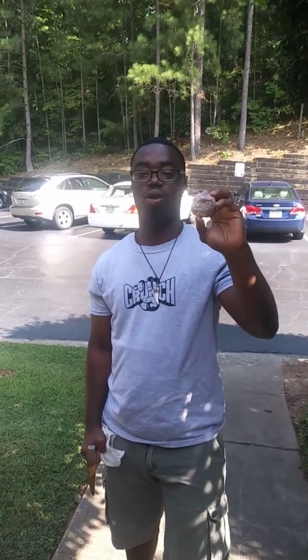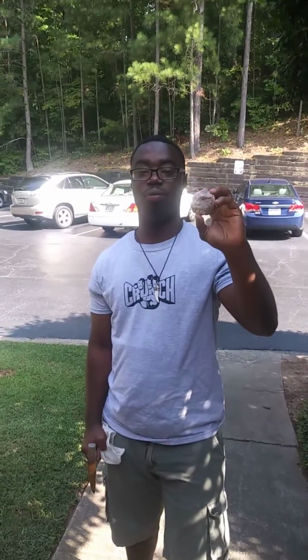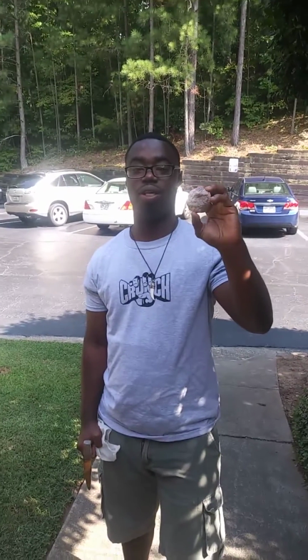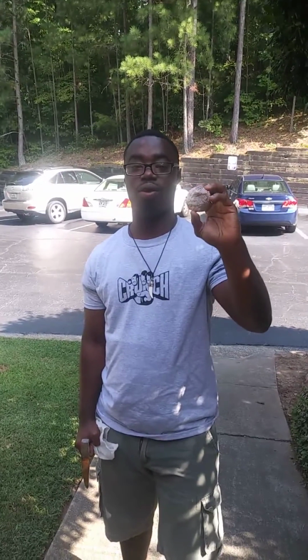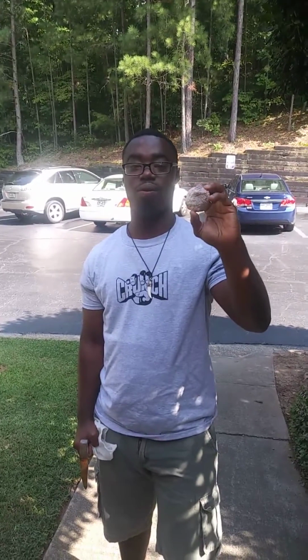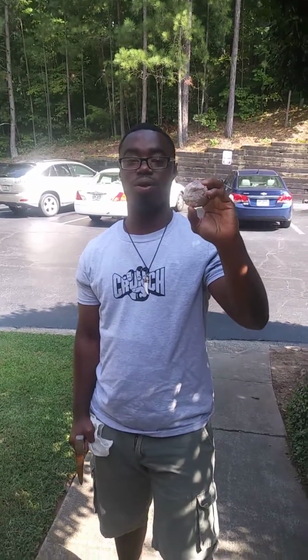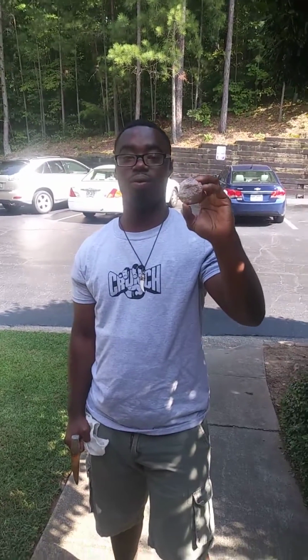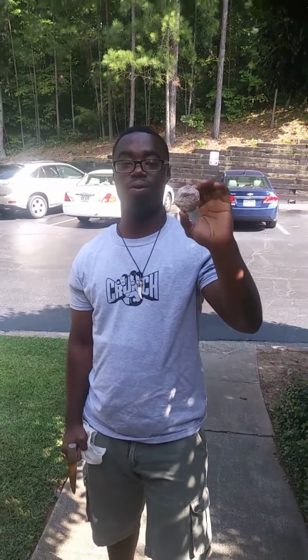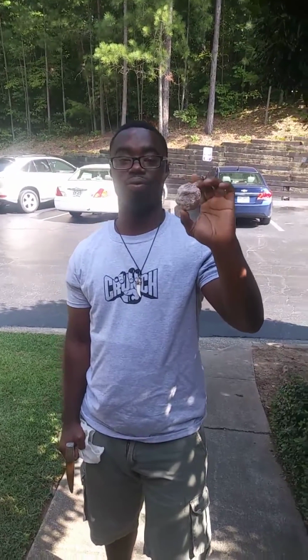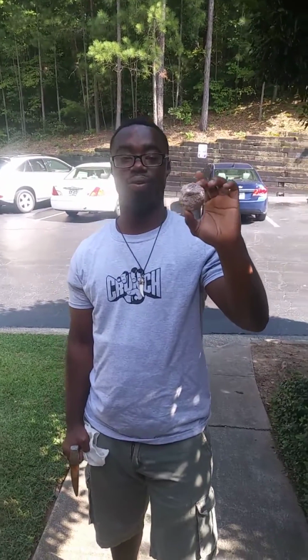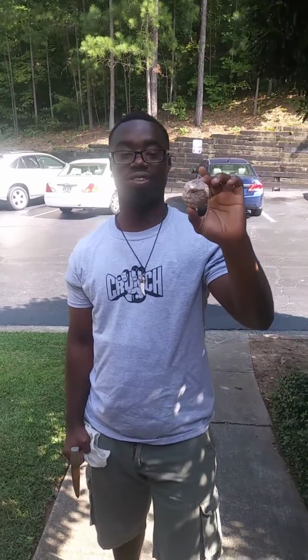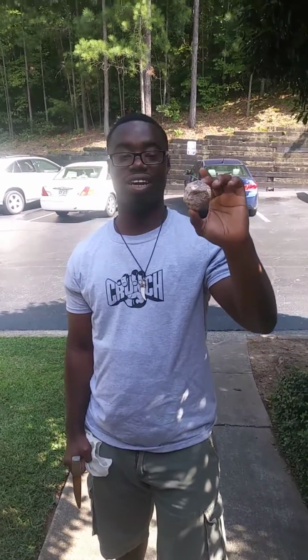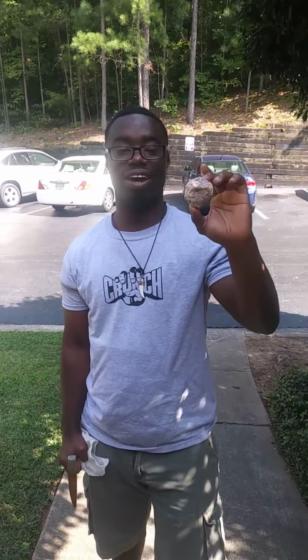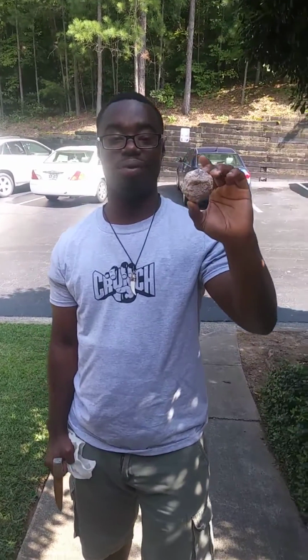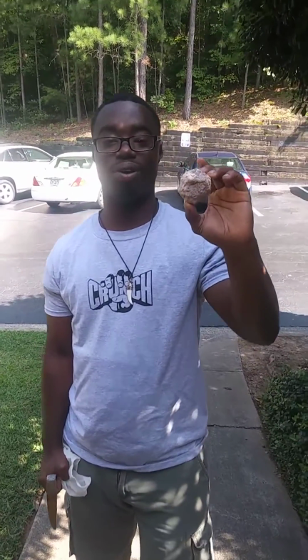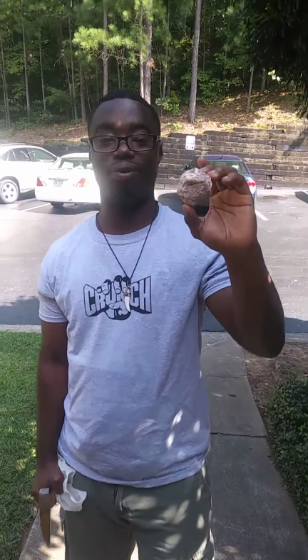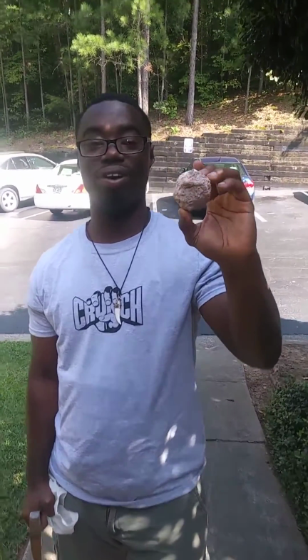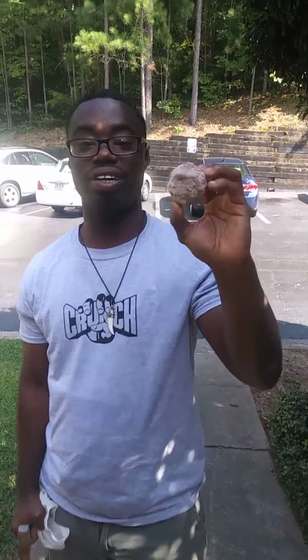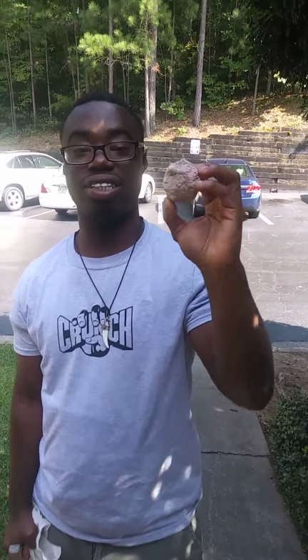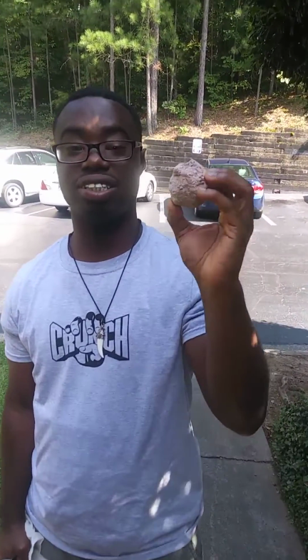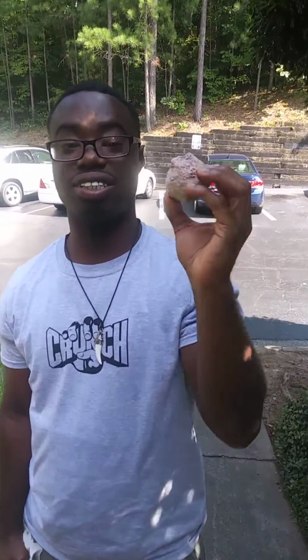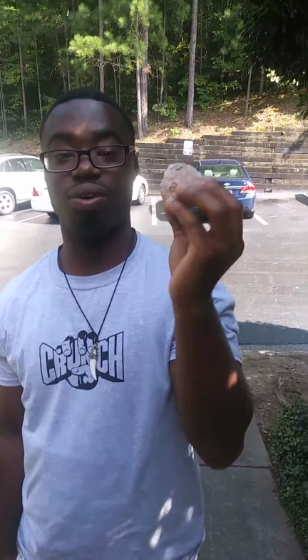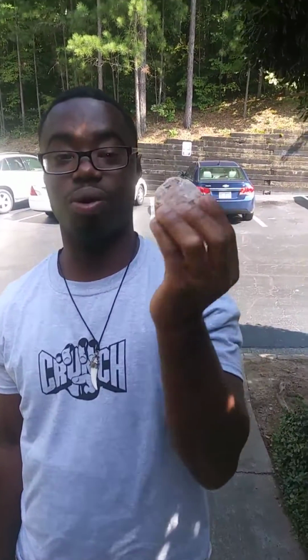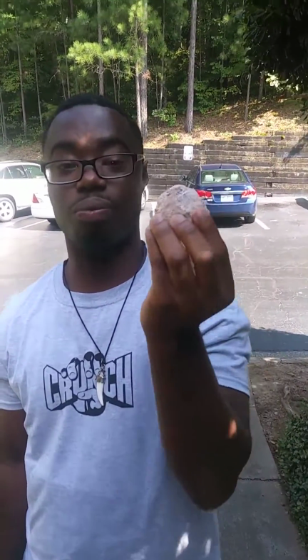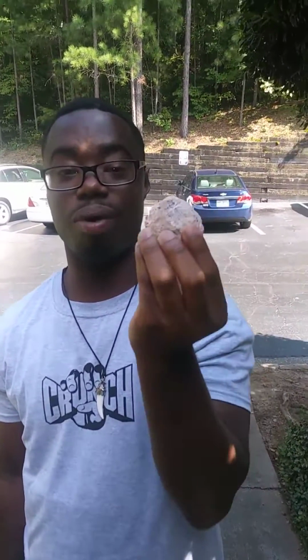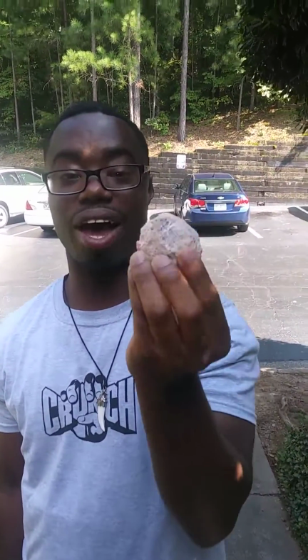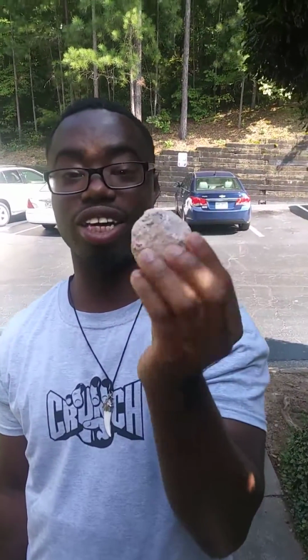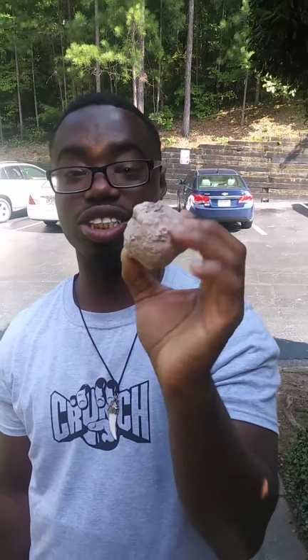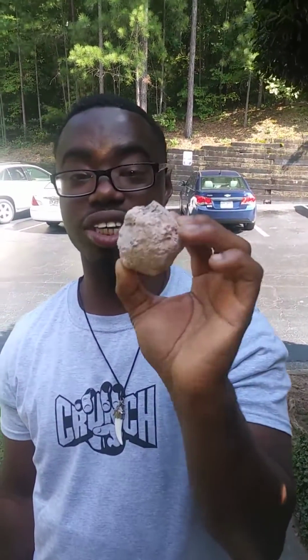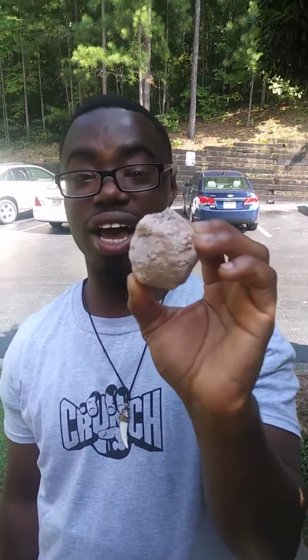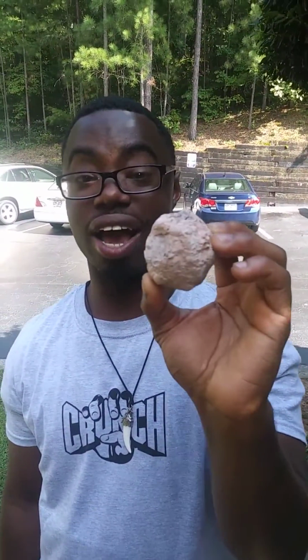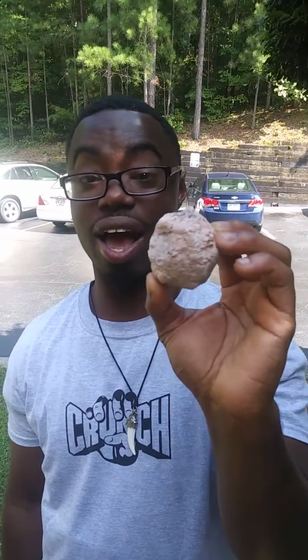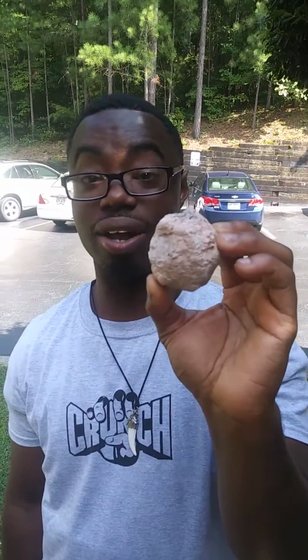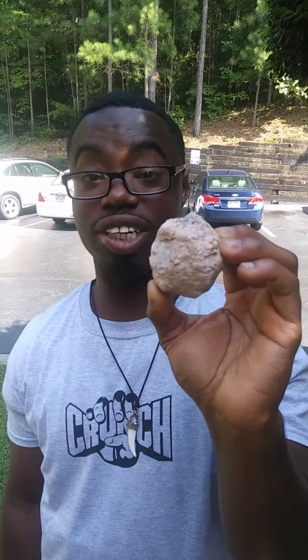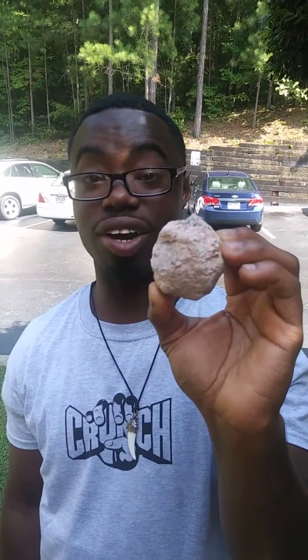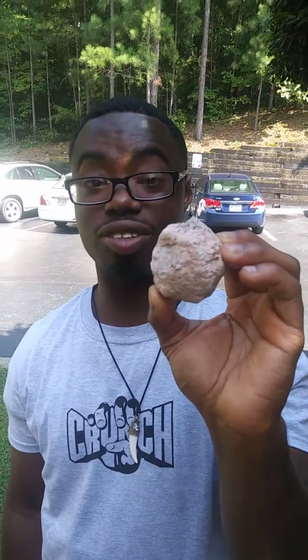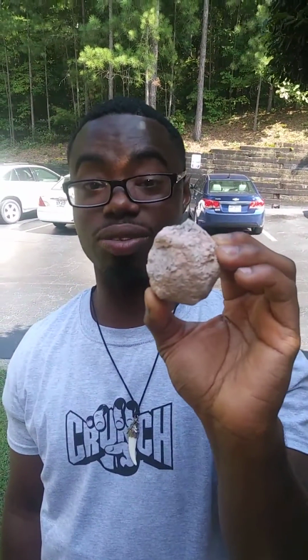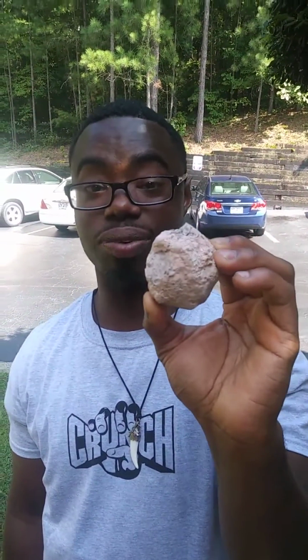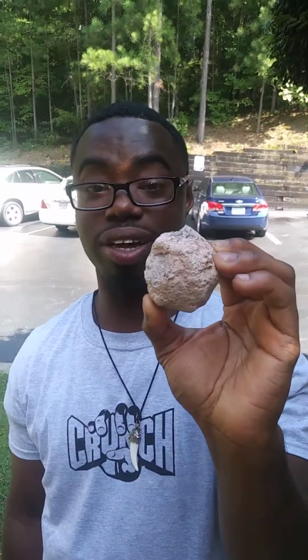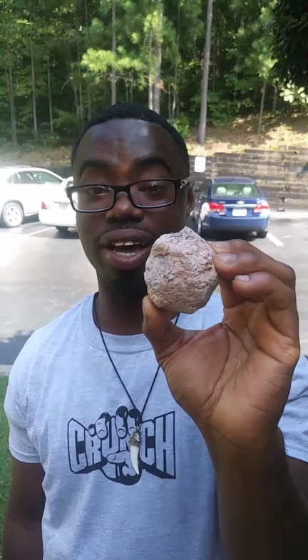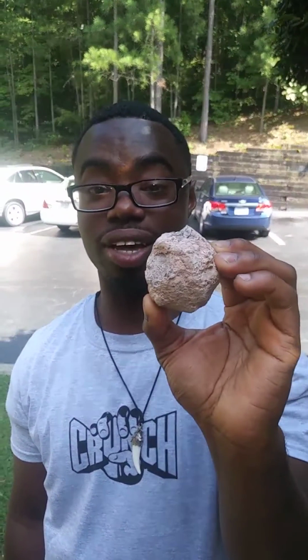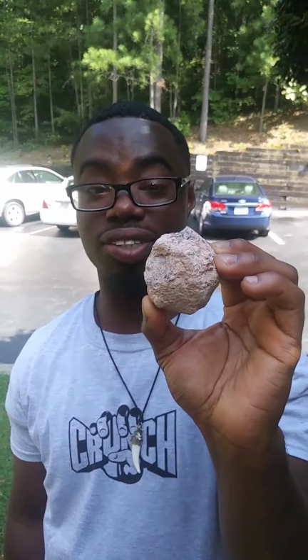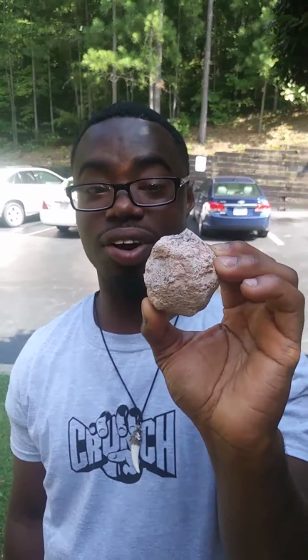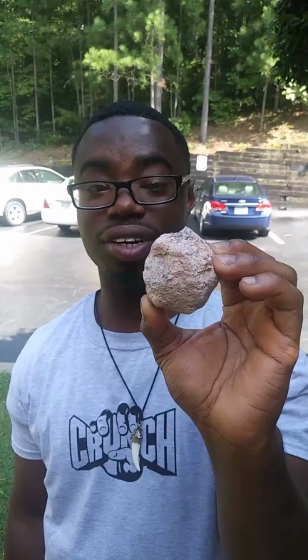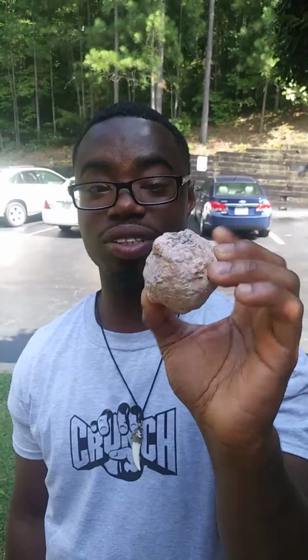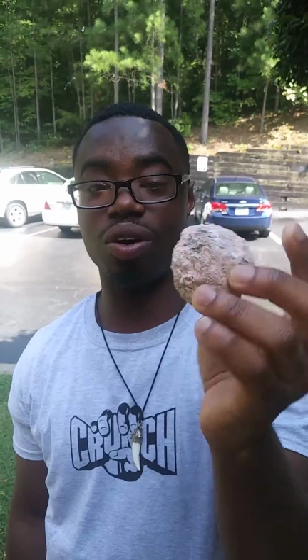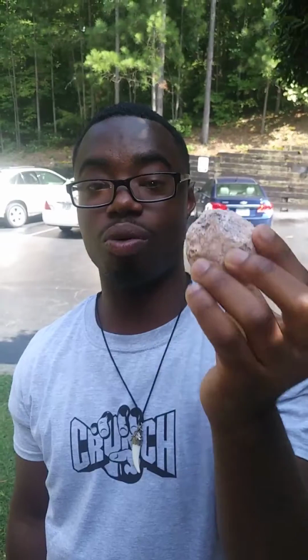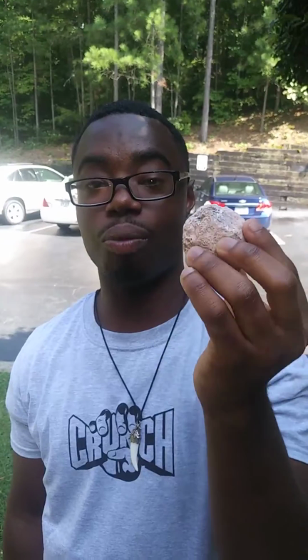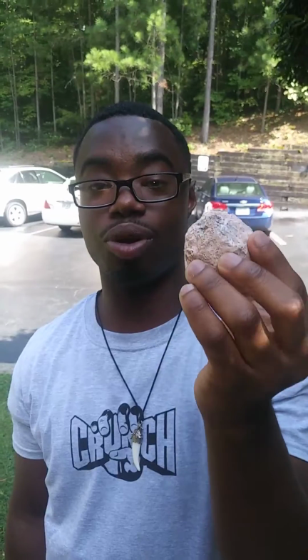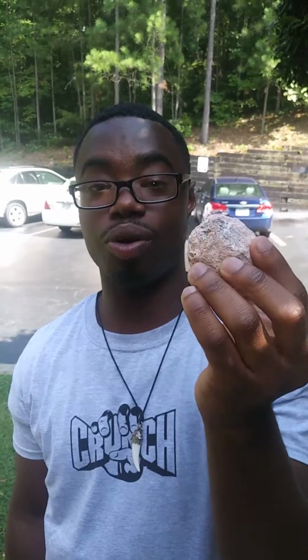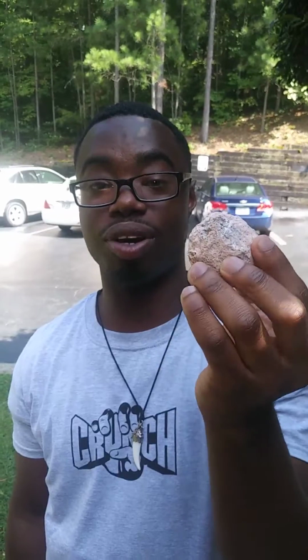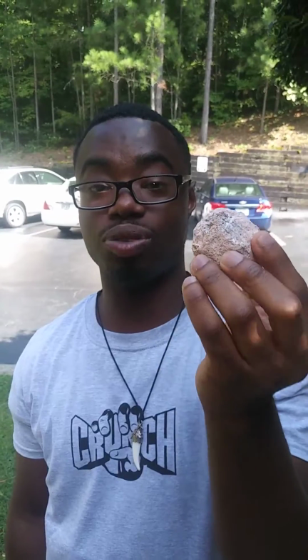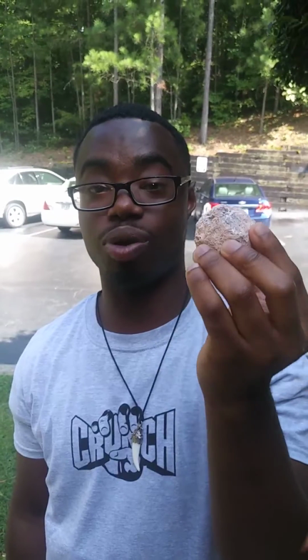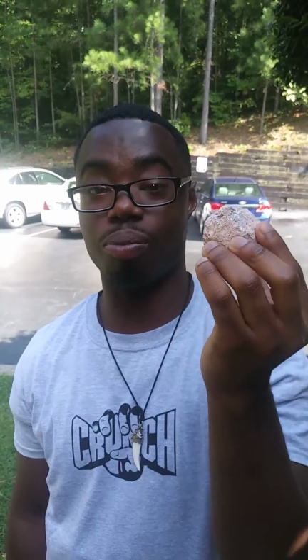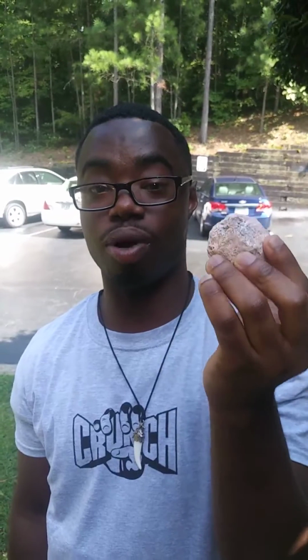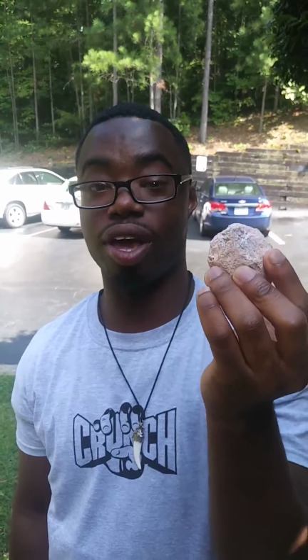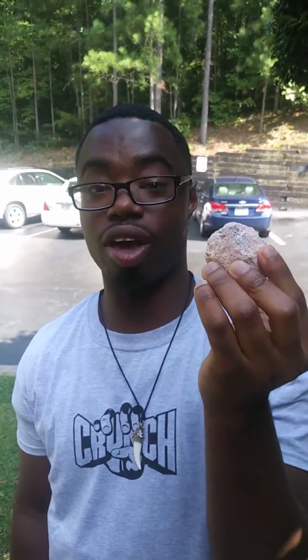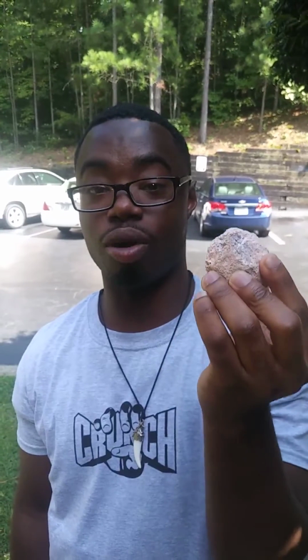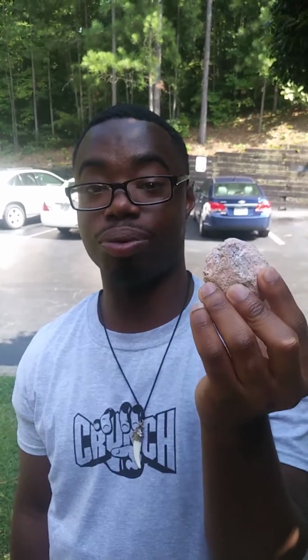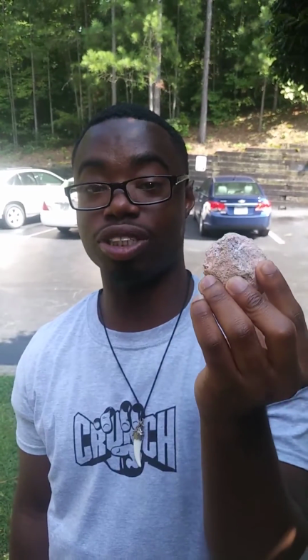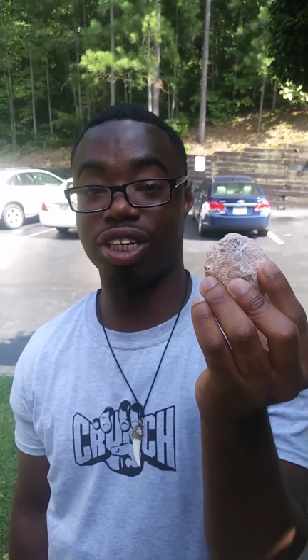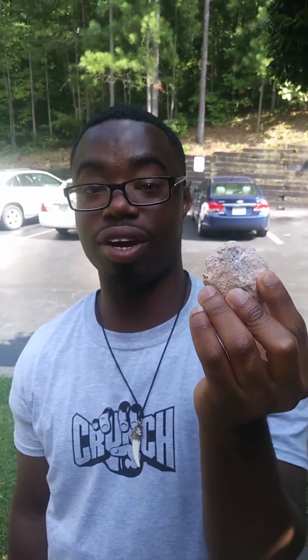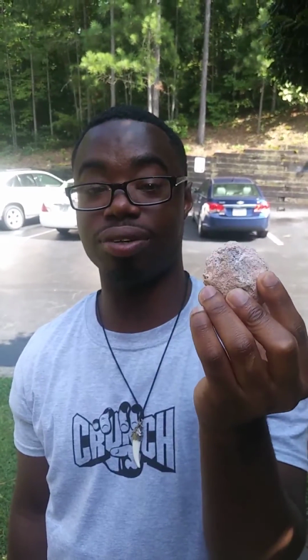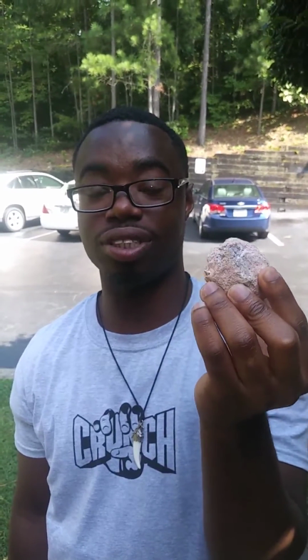Hello, Paleo 101. What we're doing today is we're buying — I got geodes from the Target store and what we're doing is we're breaking open geodes.